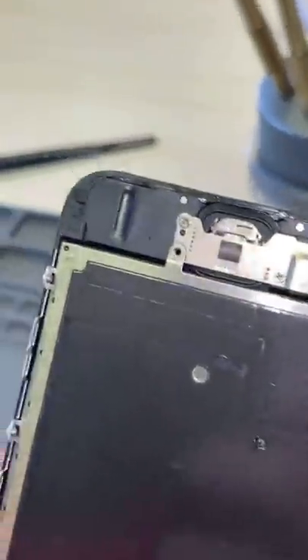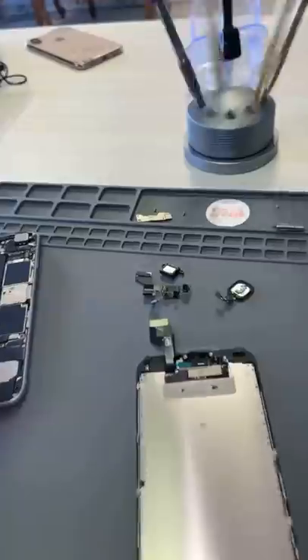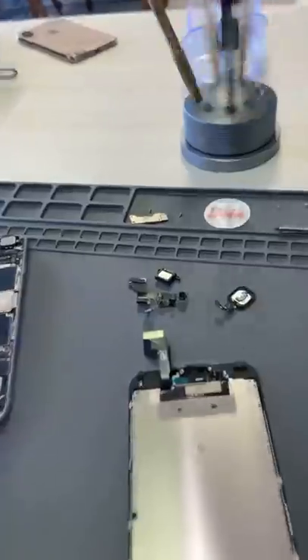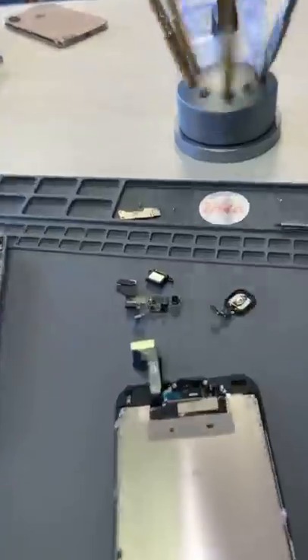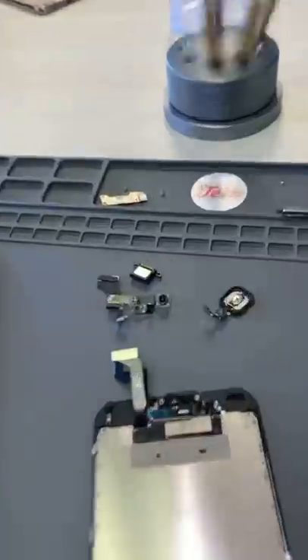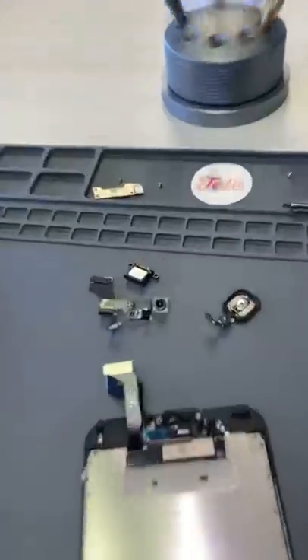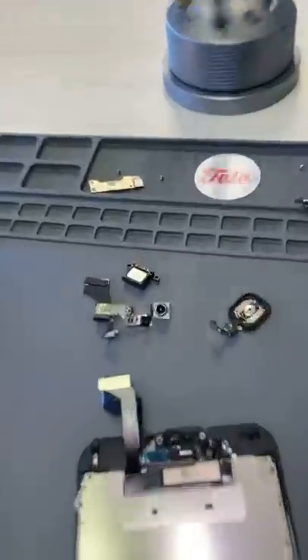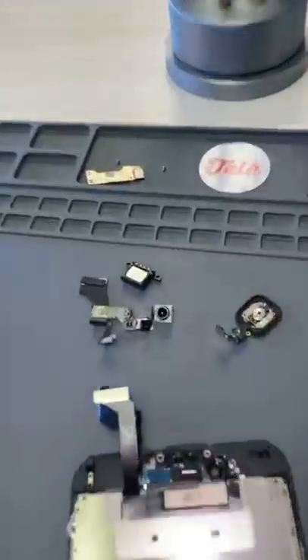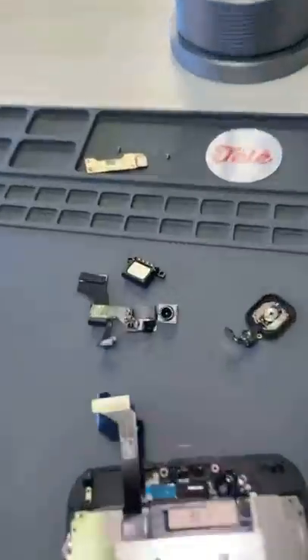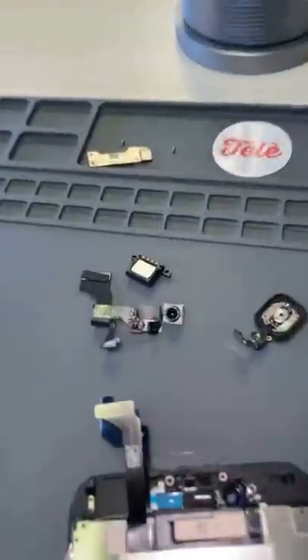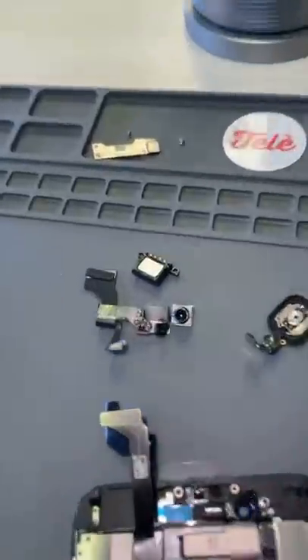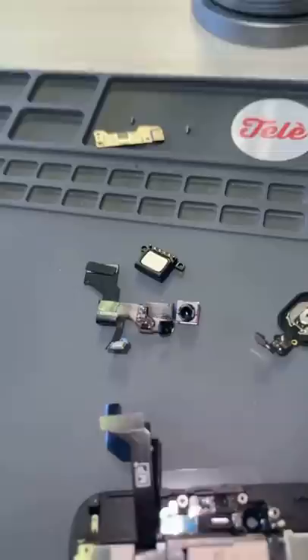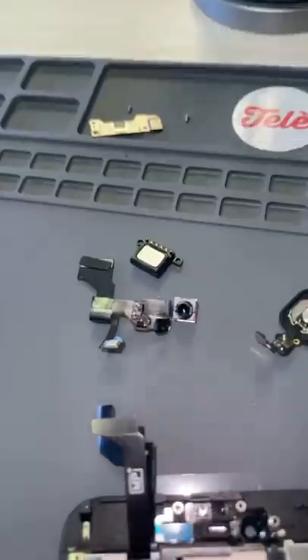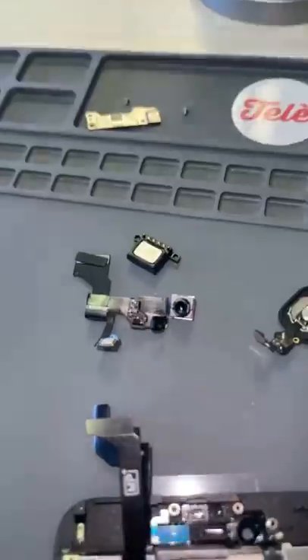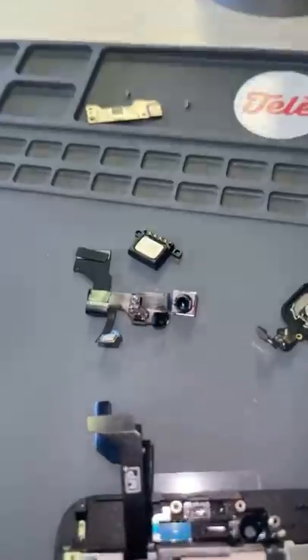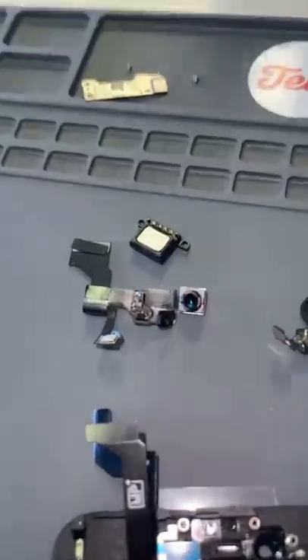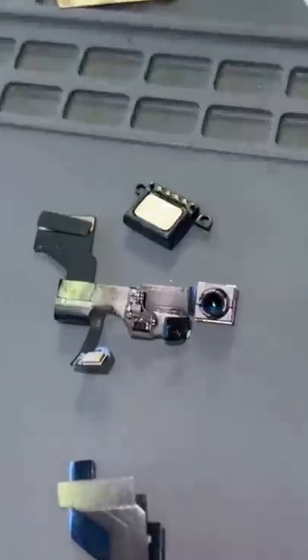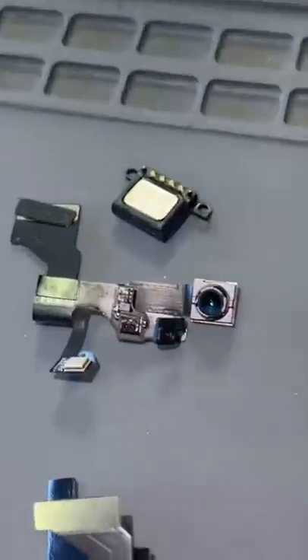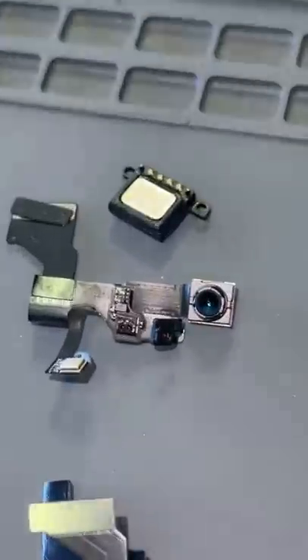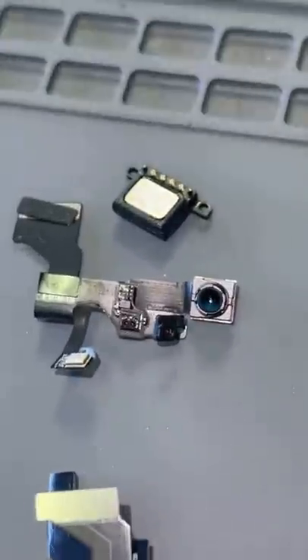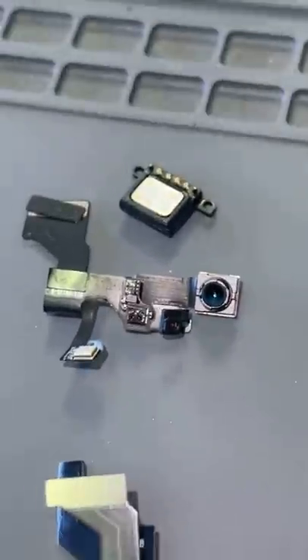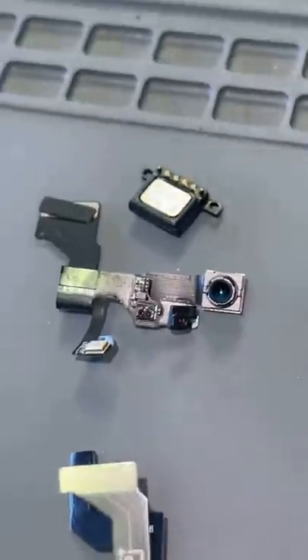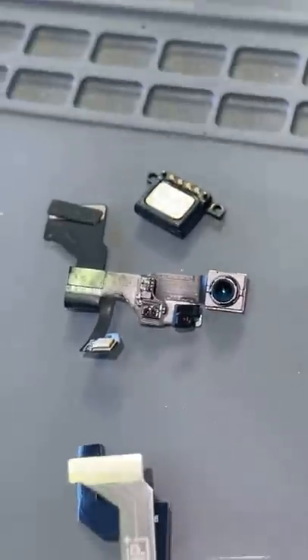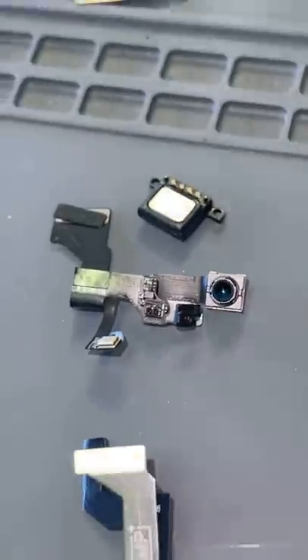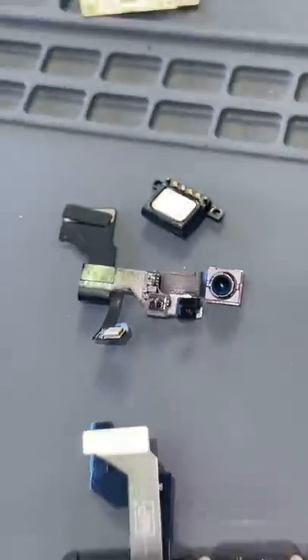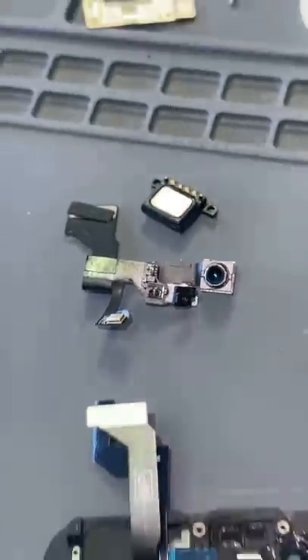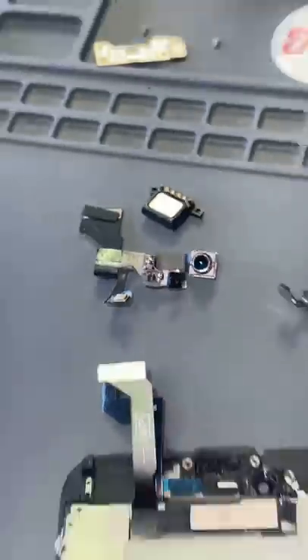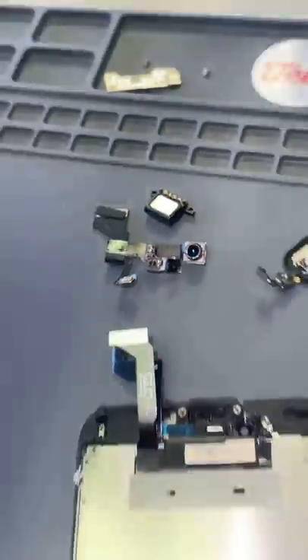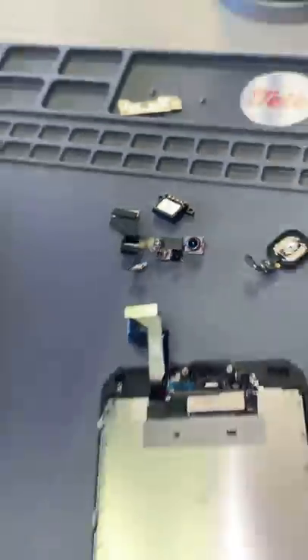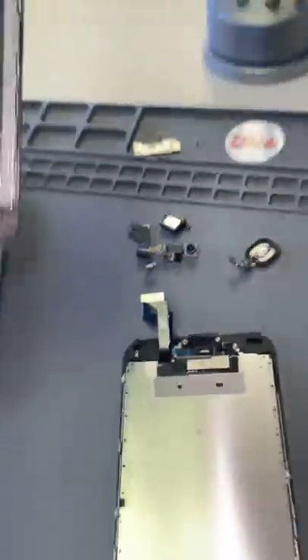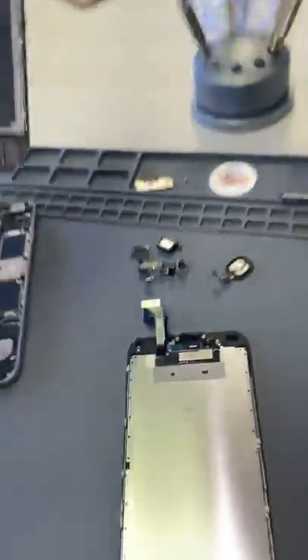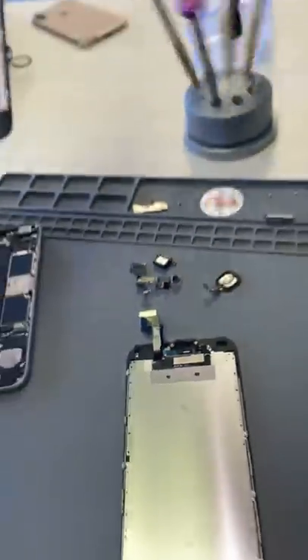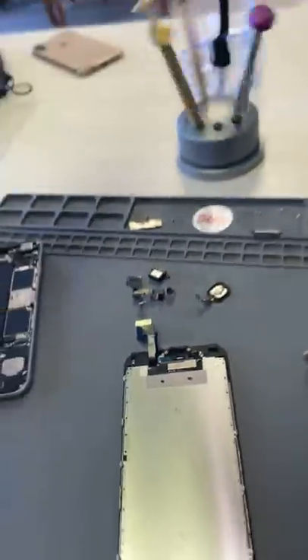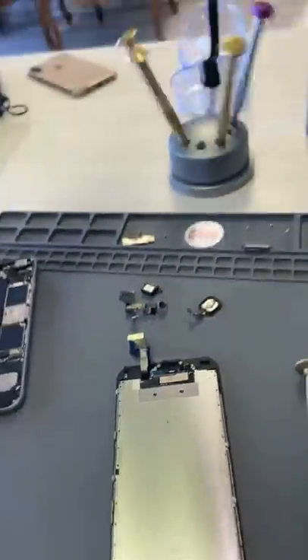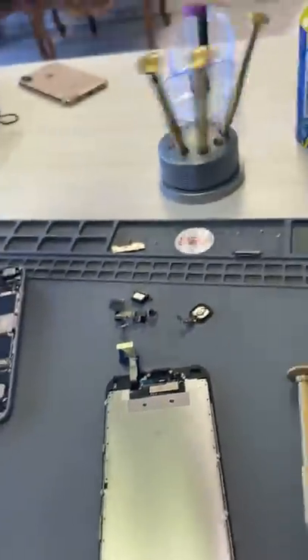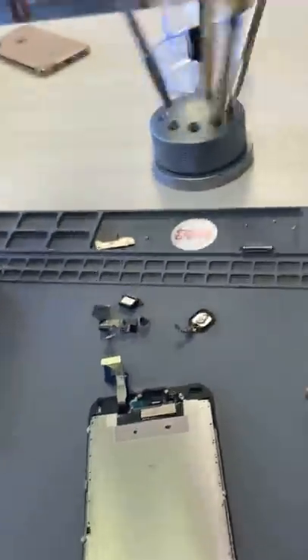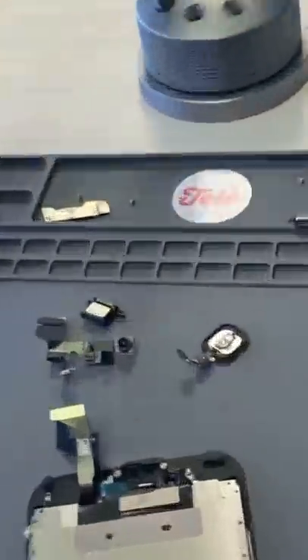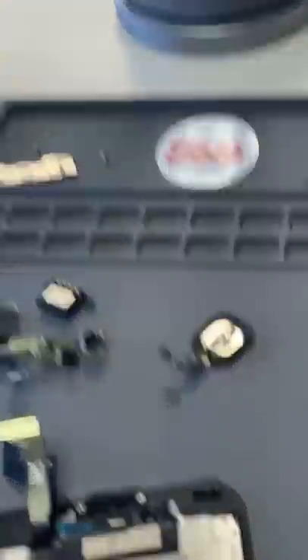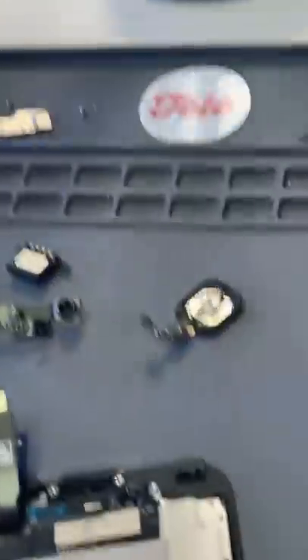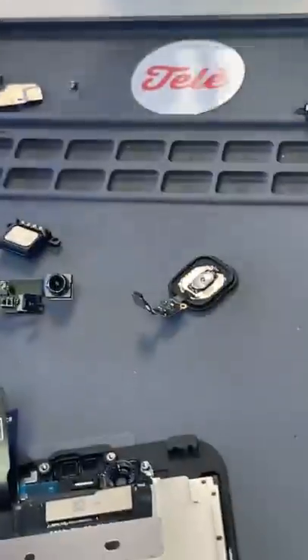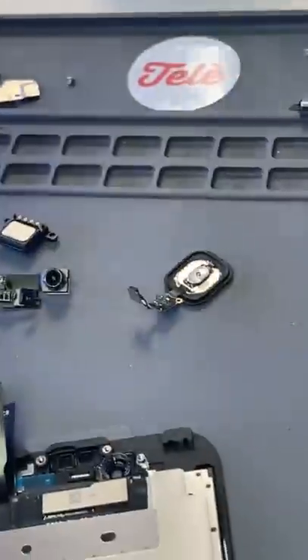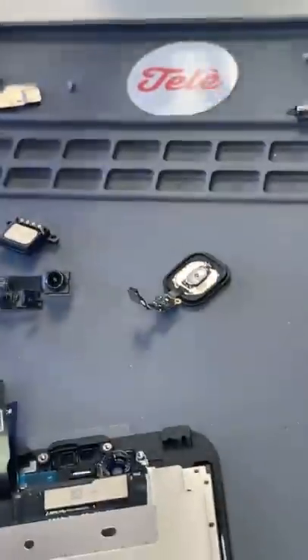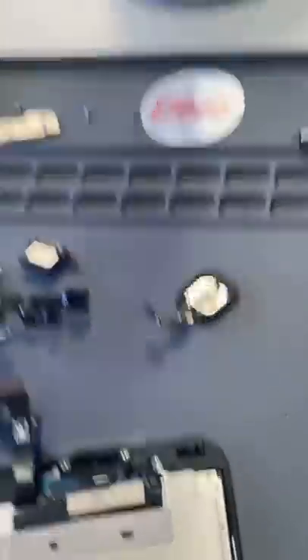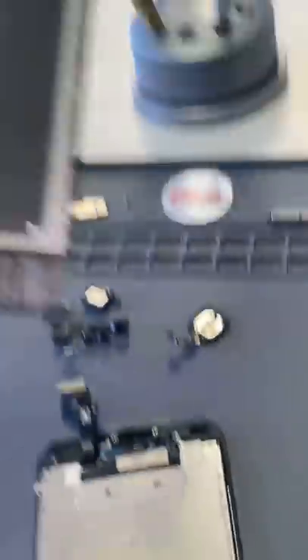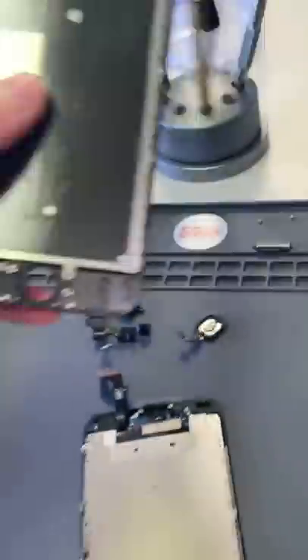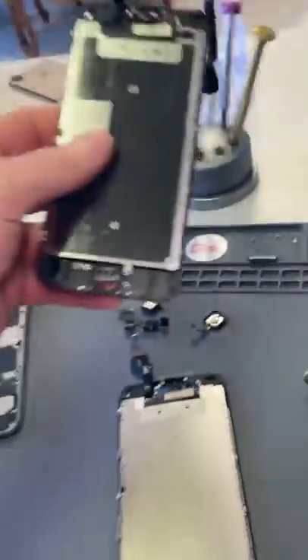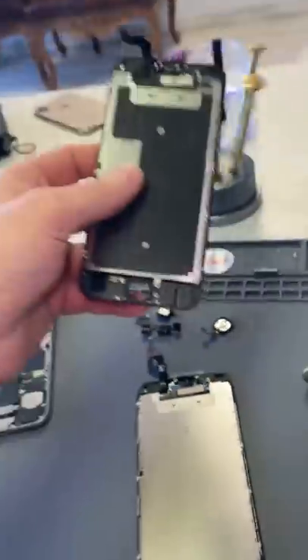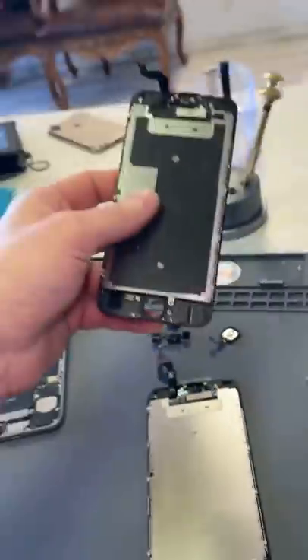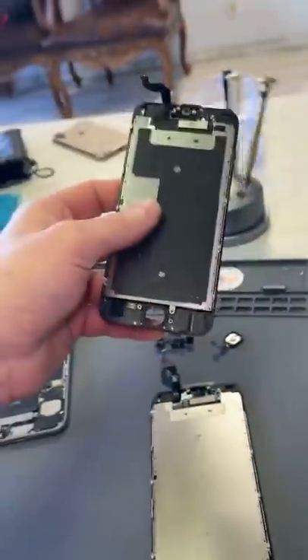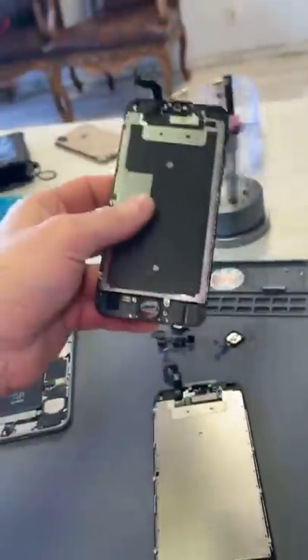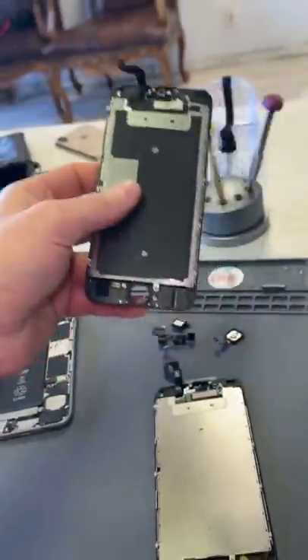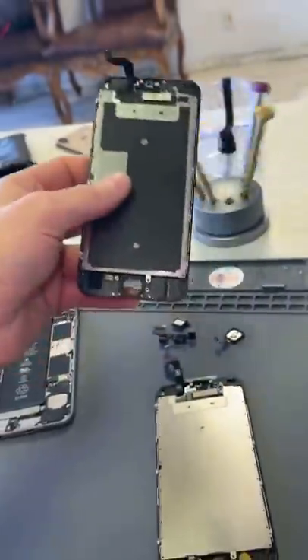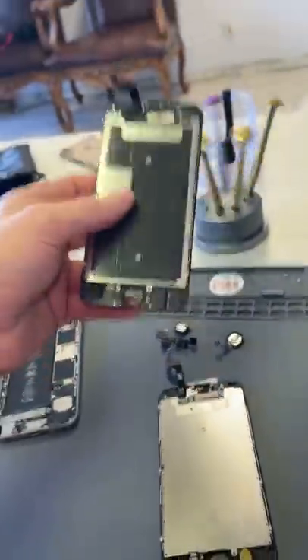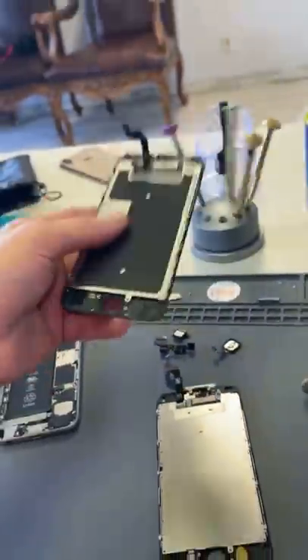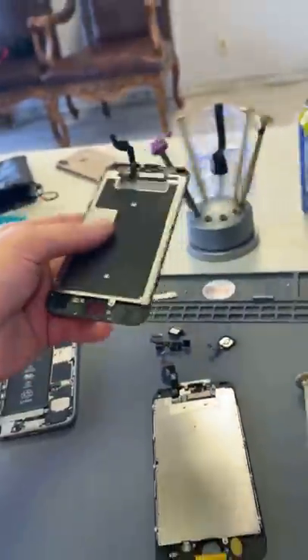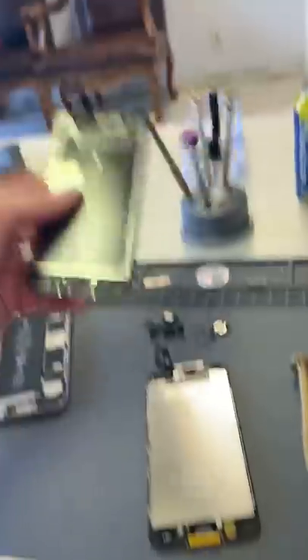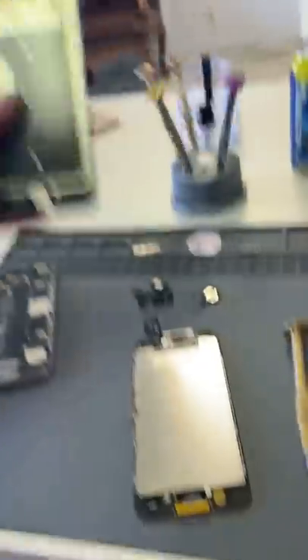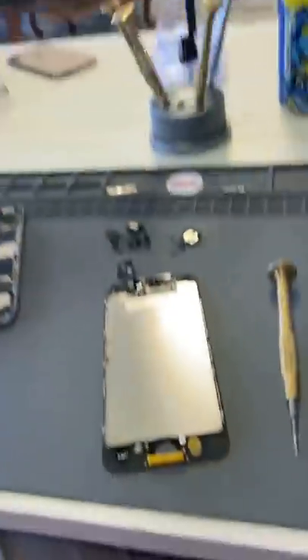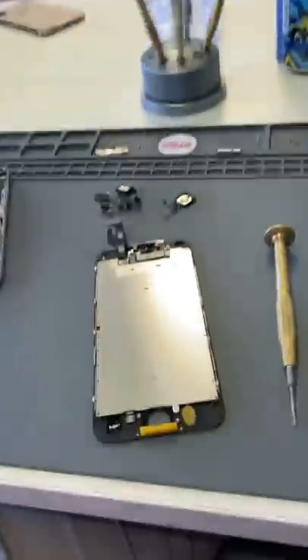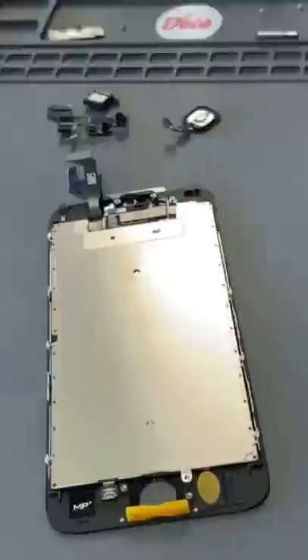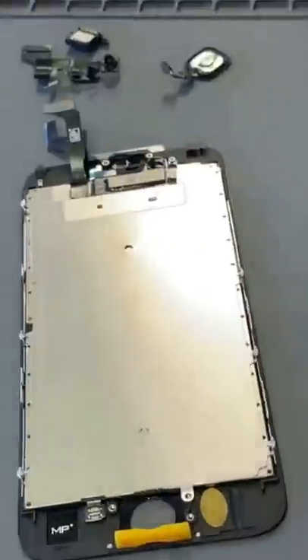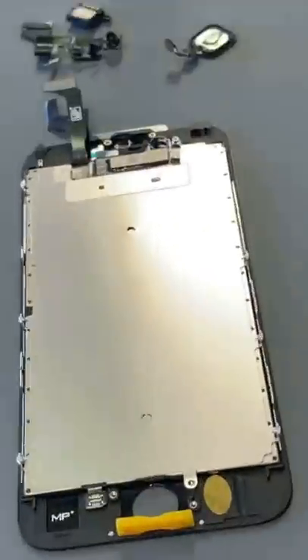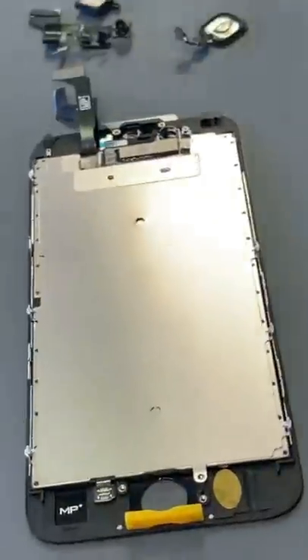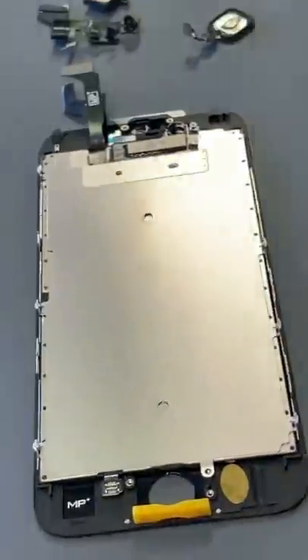So we'll take off the ear speaker, the front camera, and all the top components and the home button, and we'll transfer them from the old screen onto the new one.